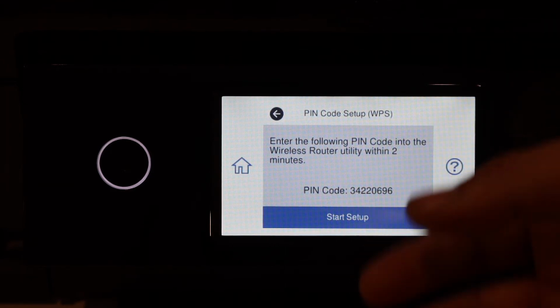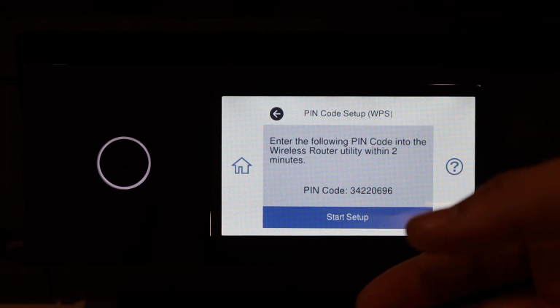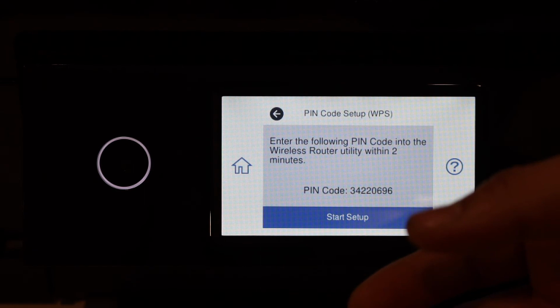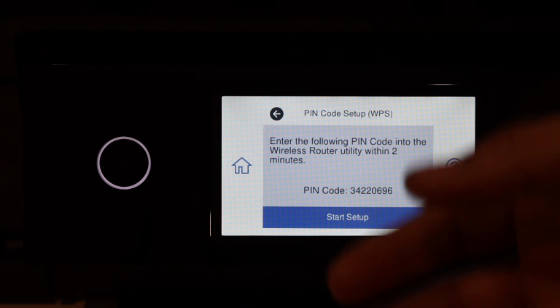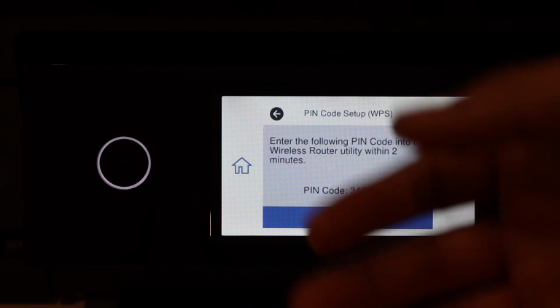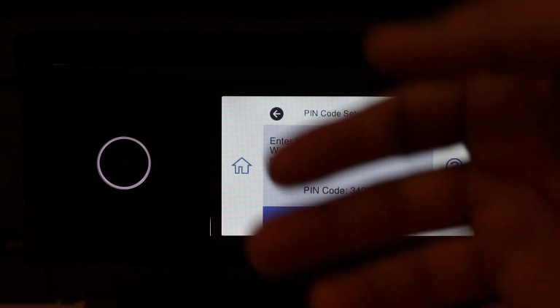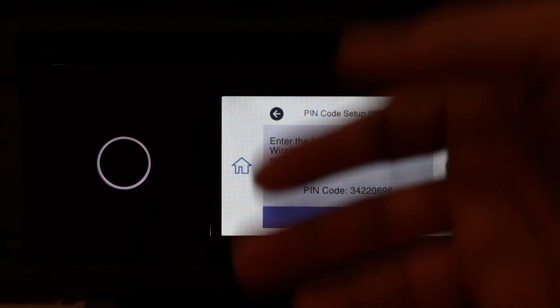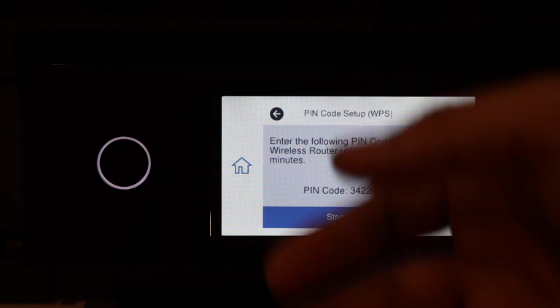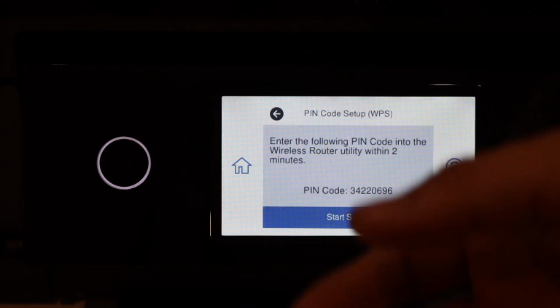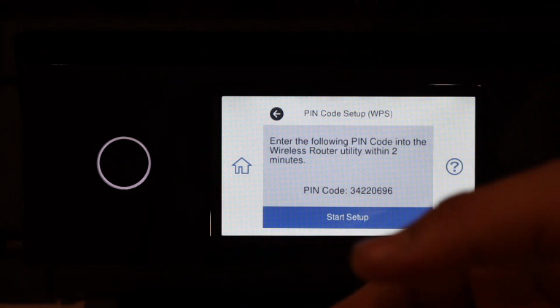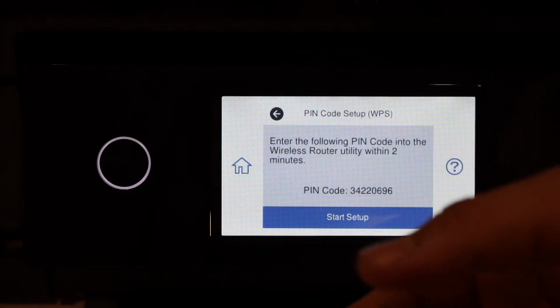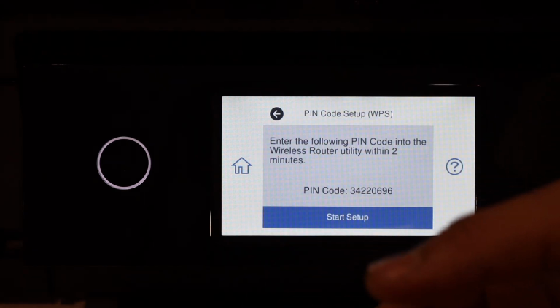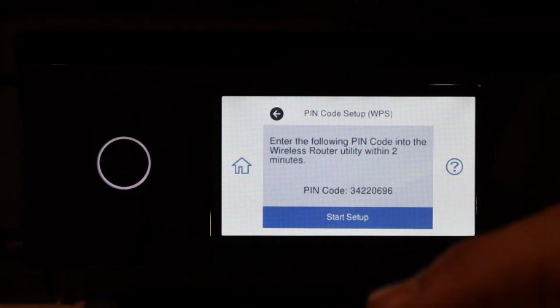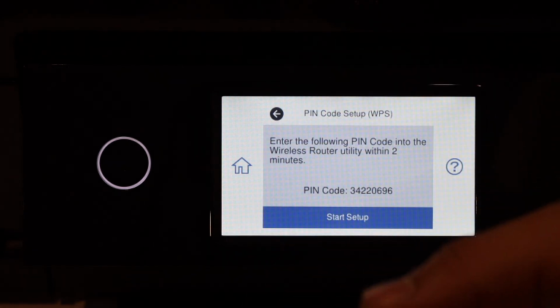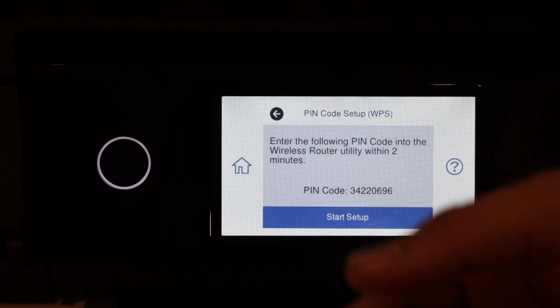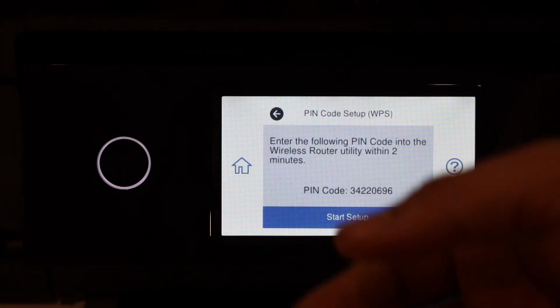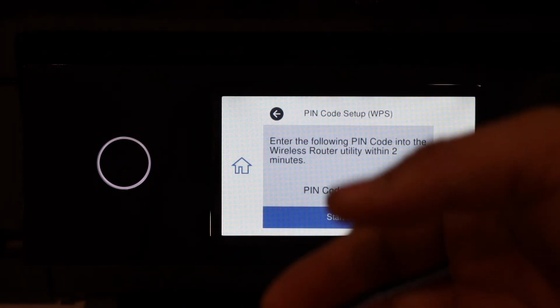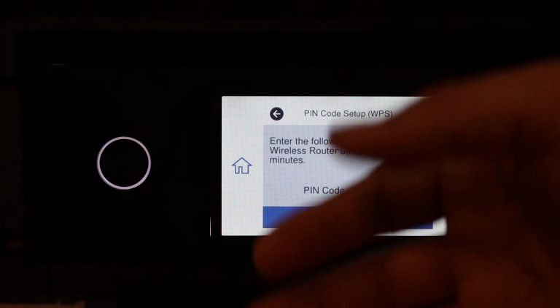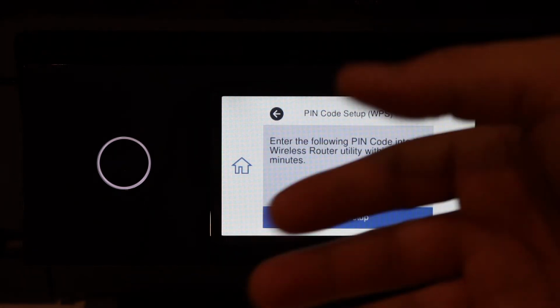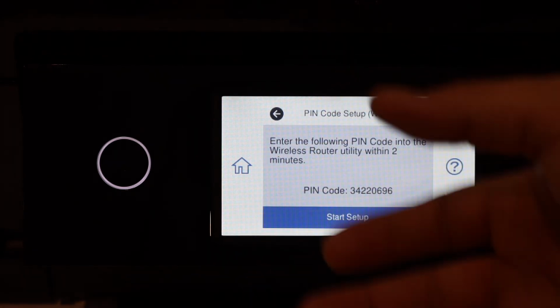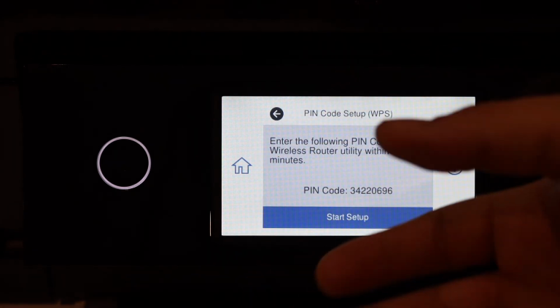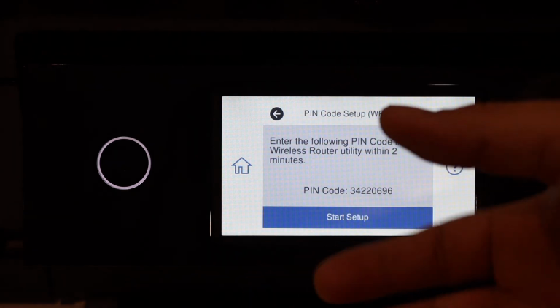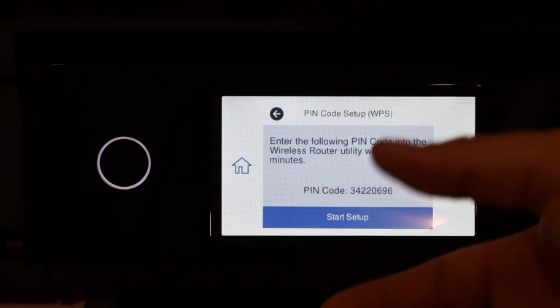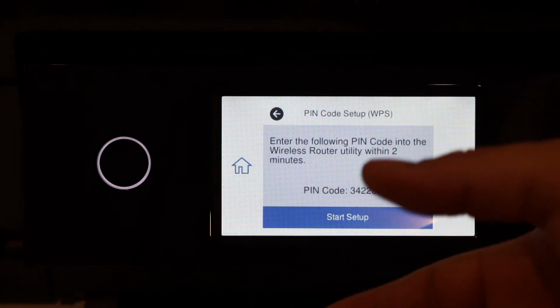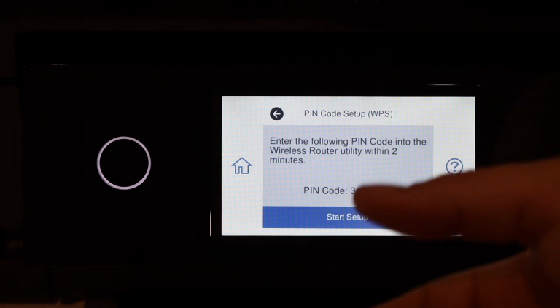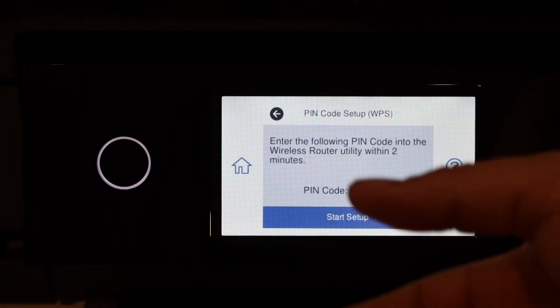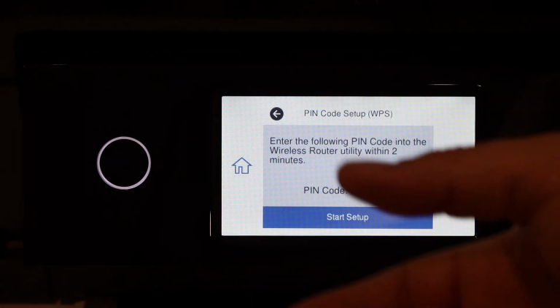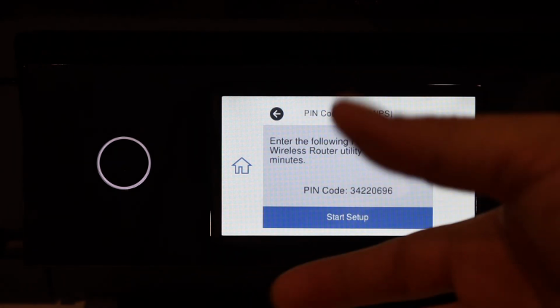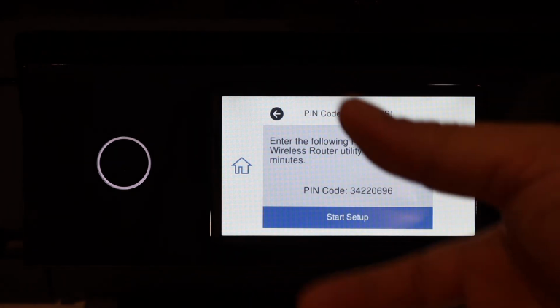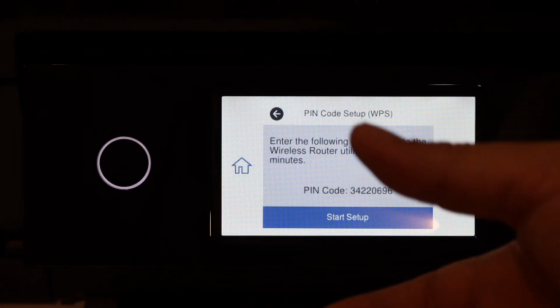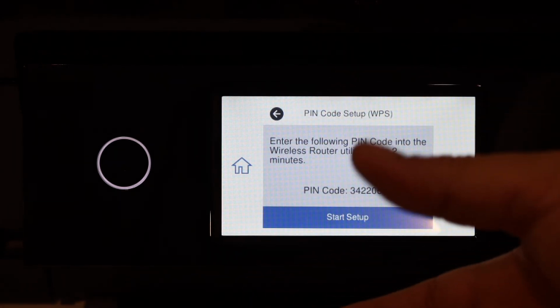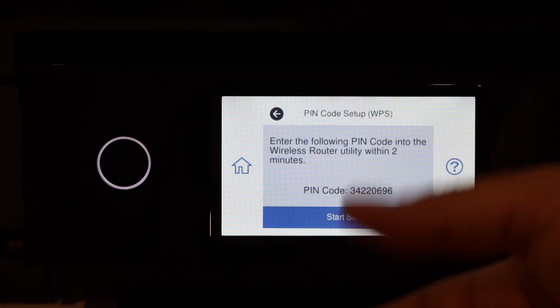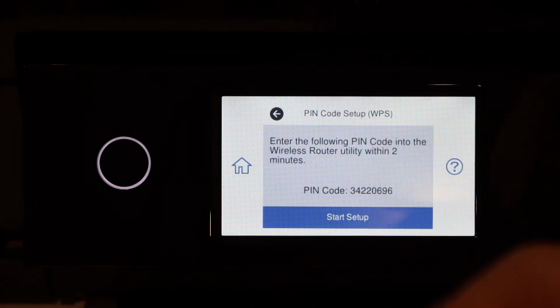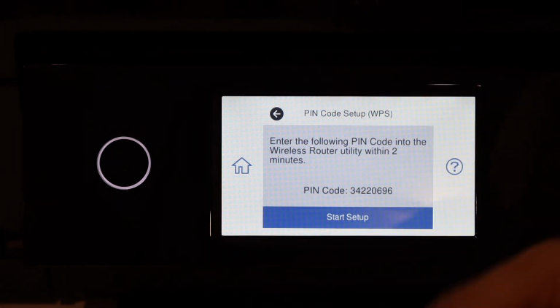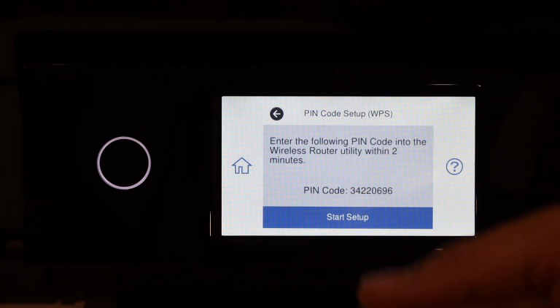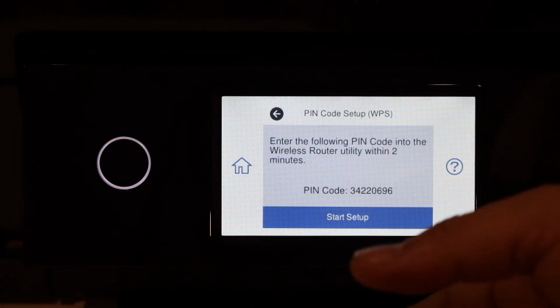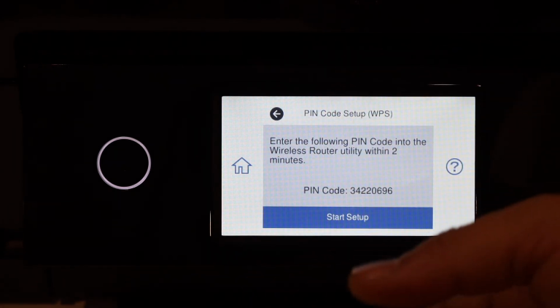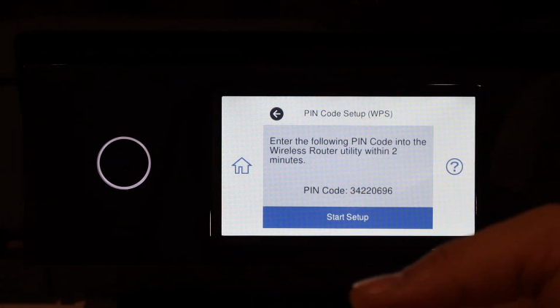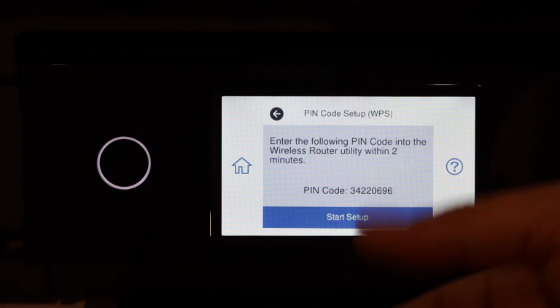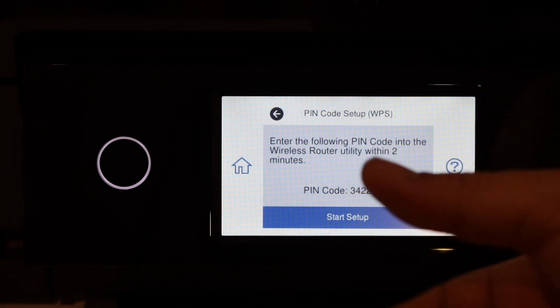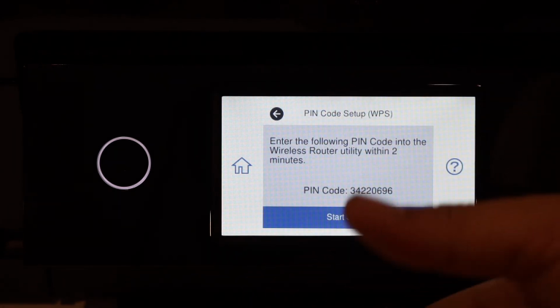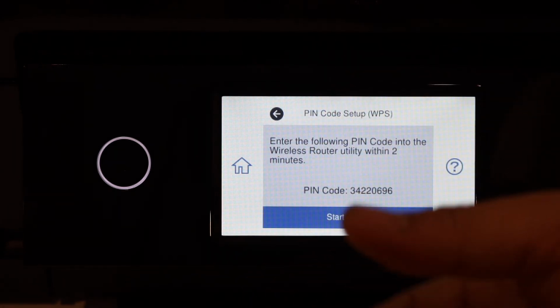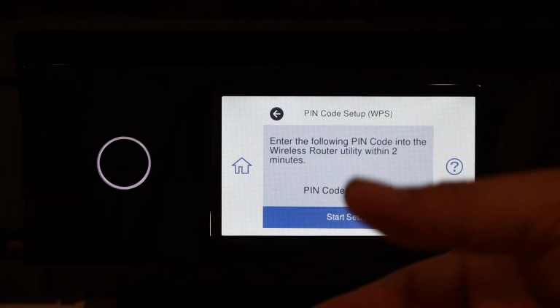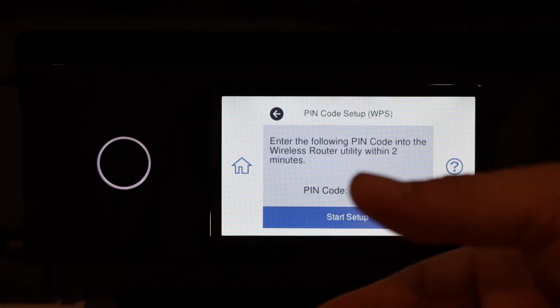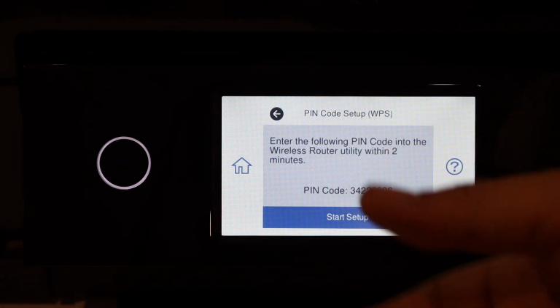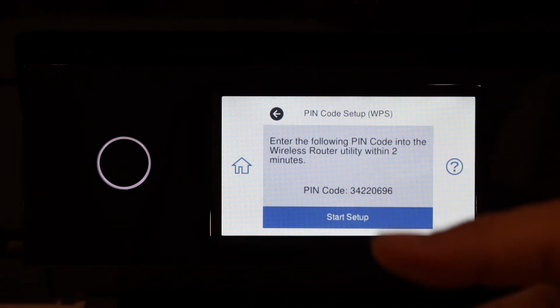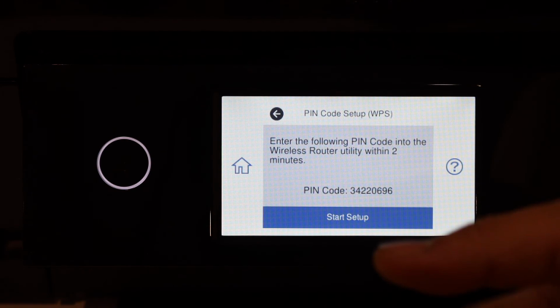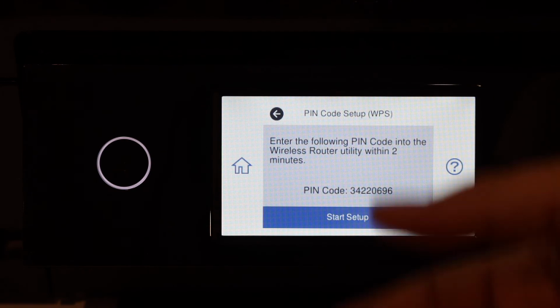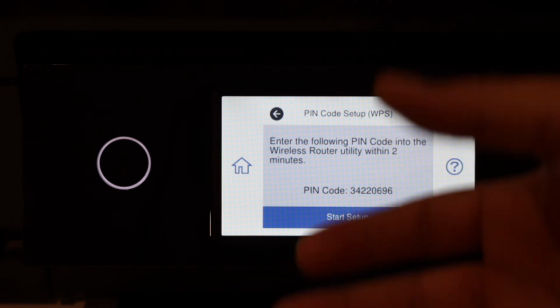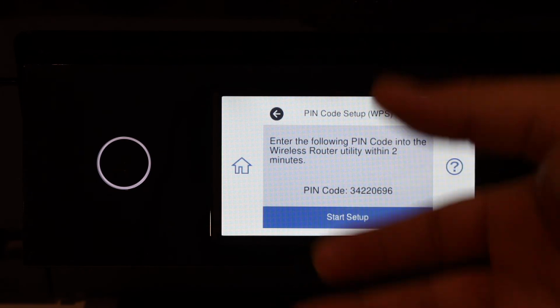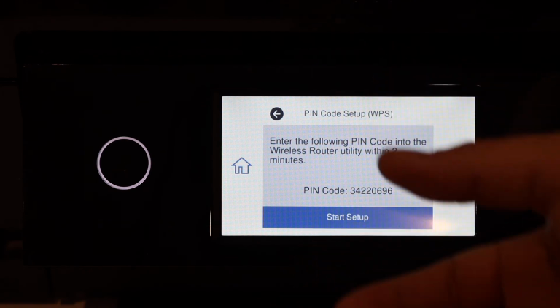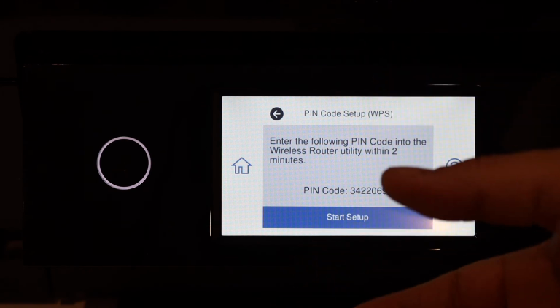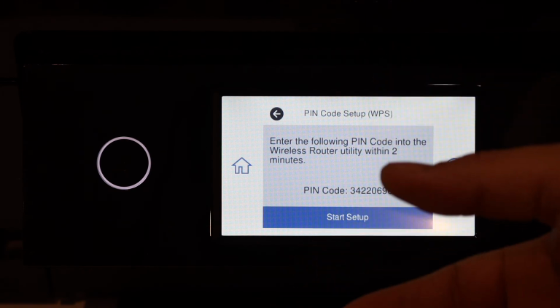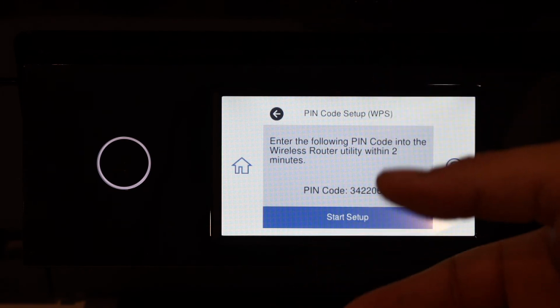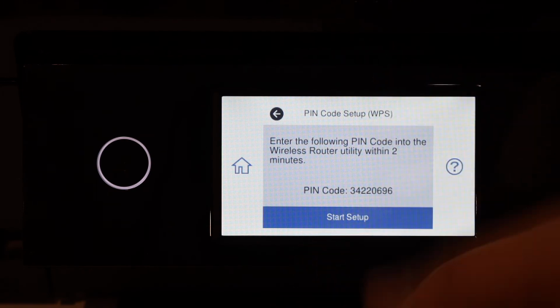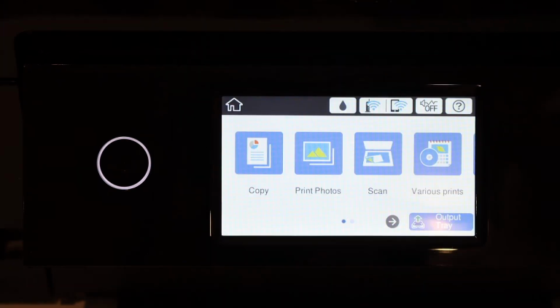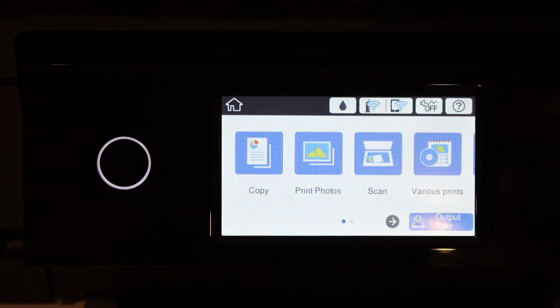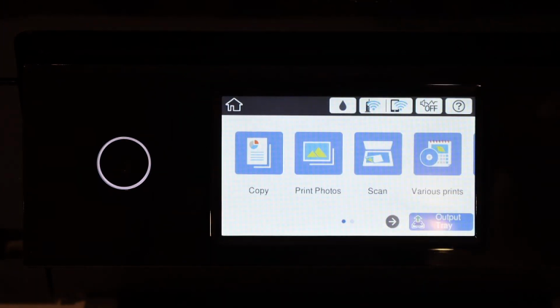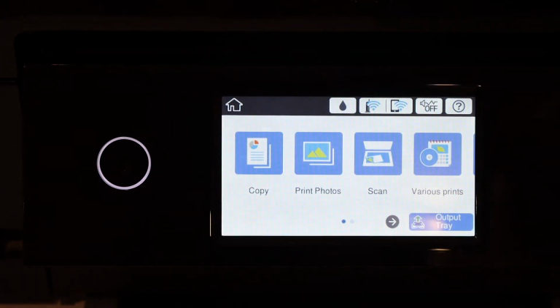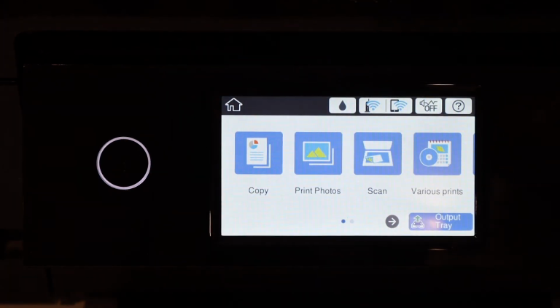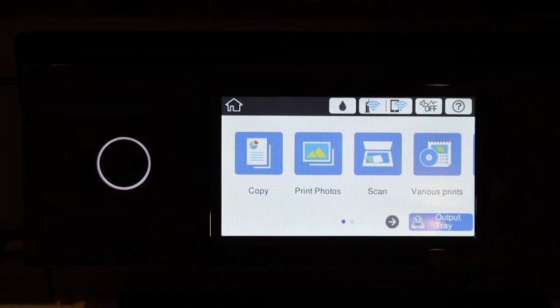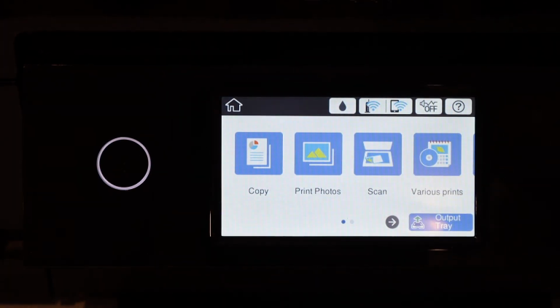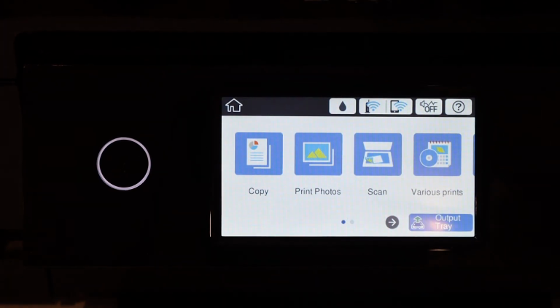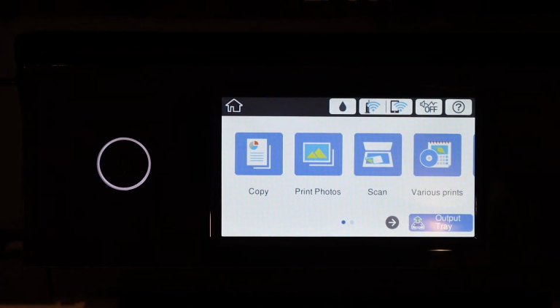You just have to key in this pin in your router, if that option is available on the router, and then you can start the wireless setup. Thanks for watching.